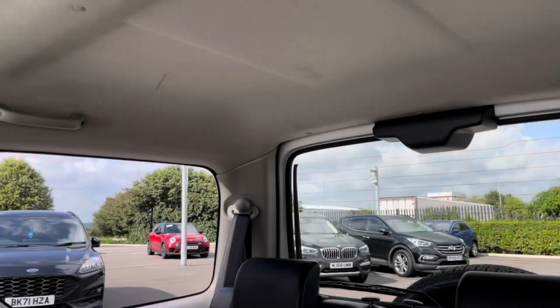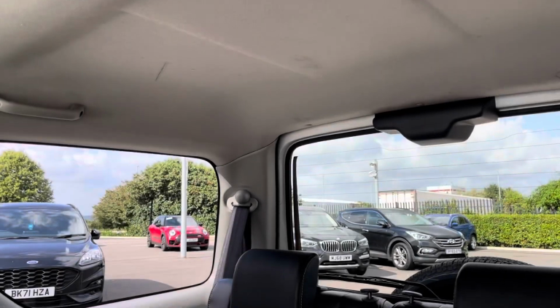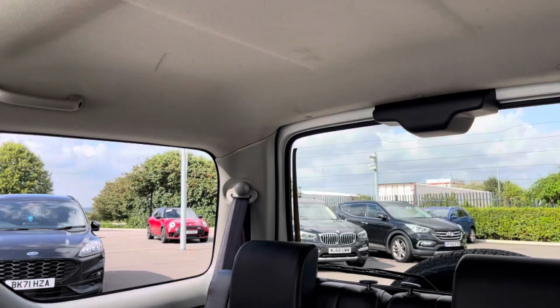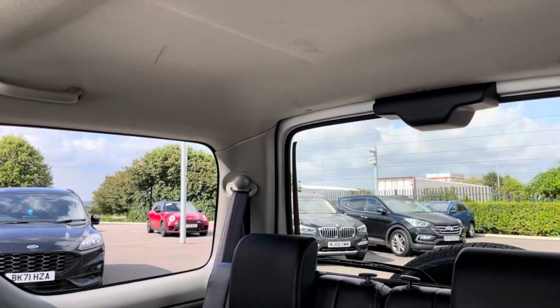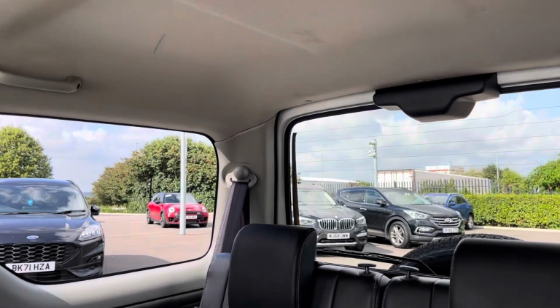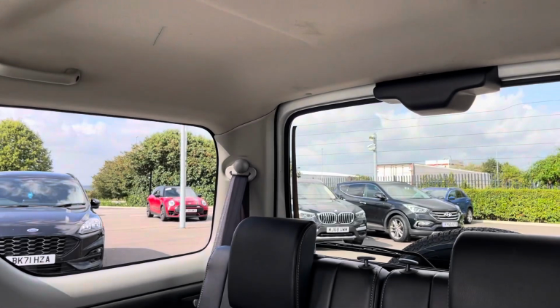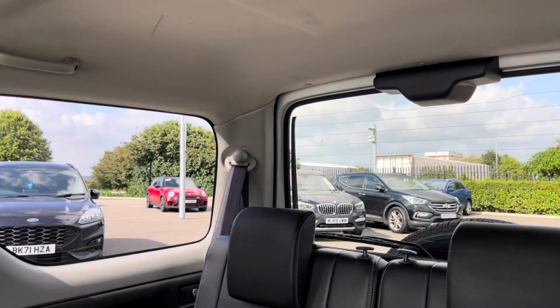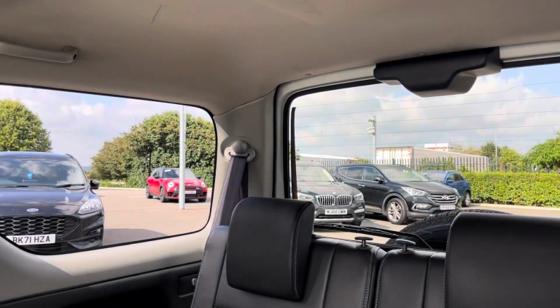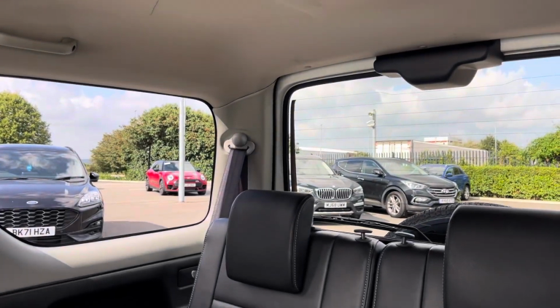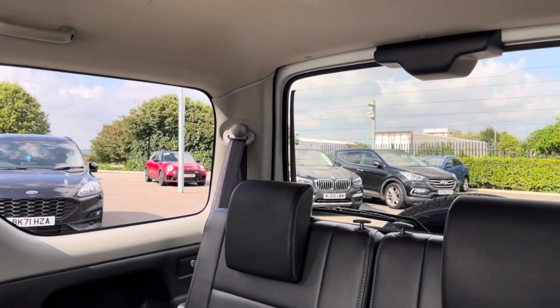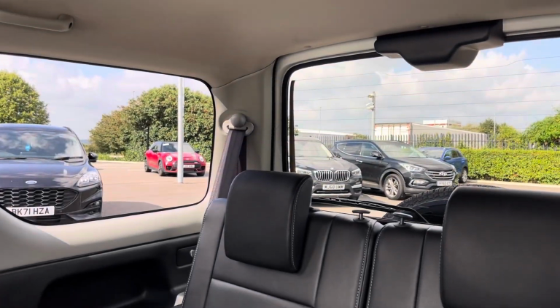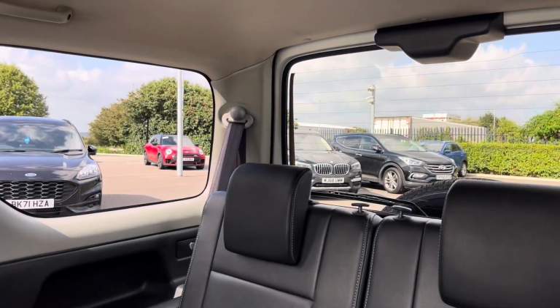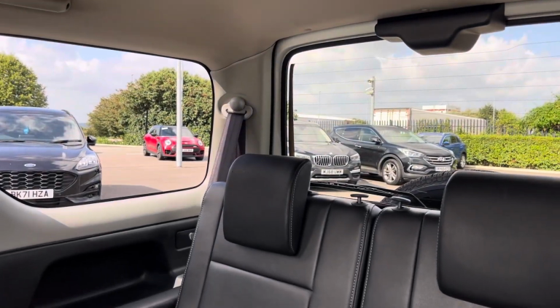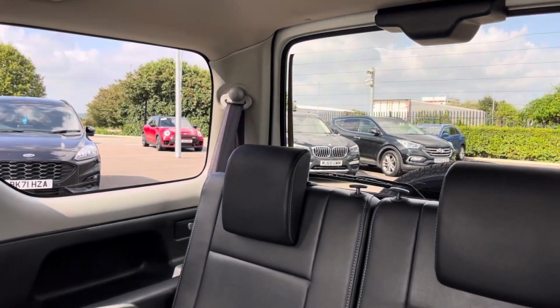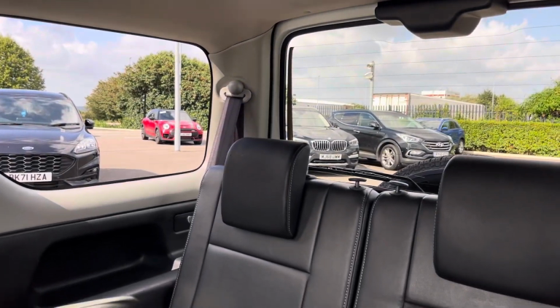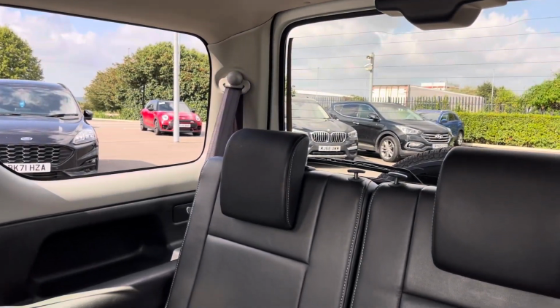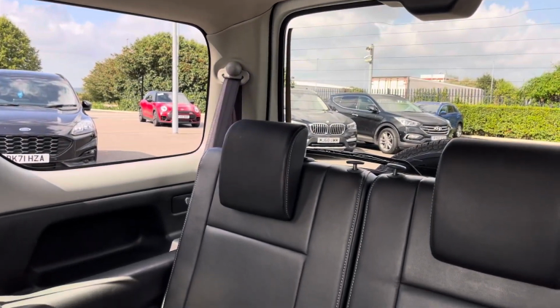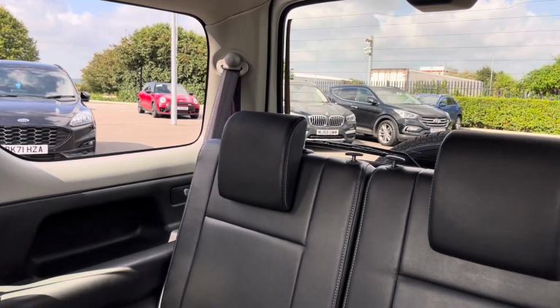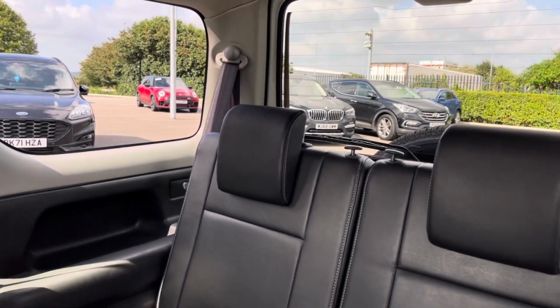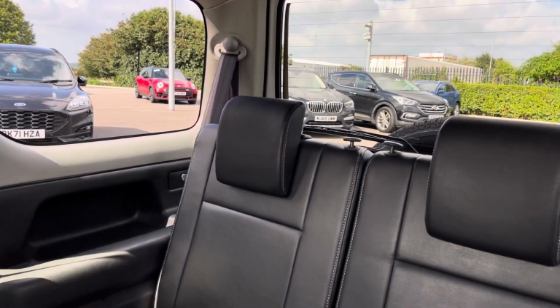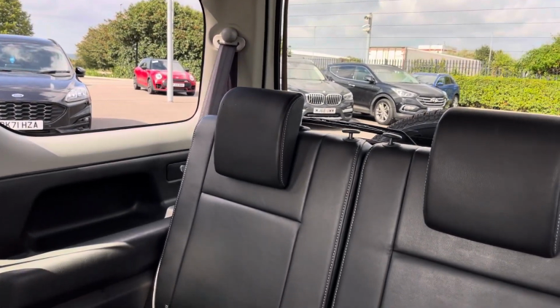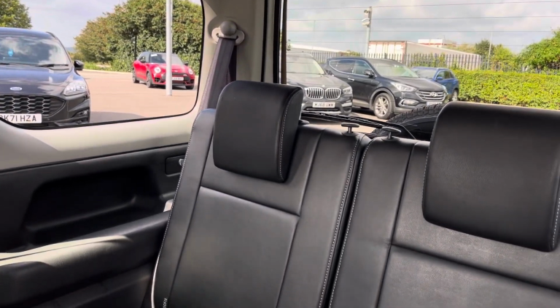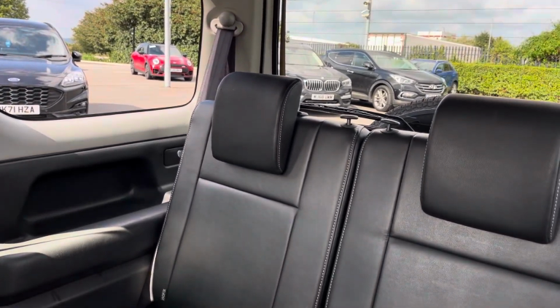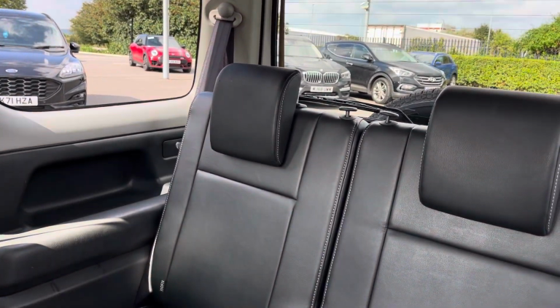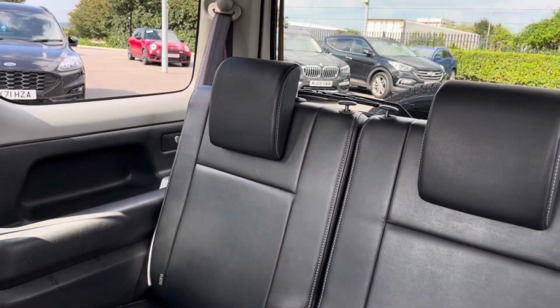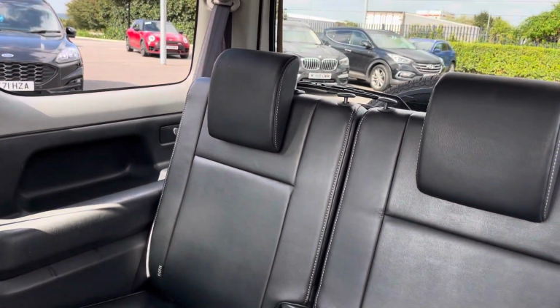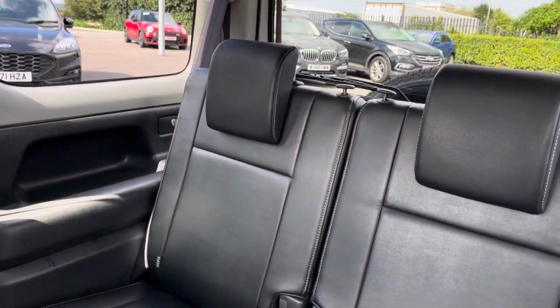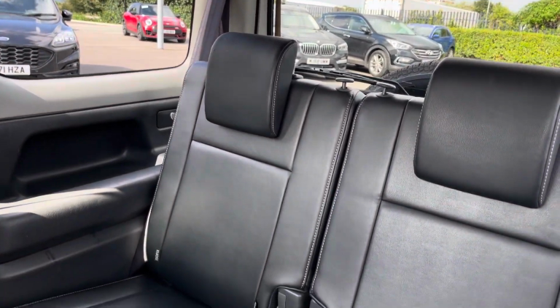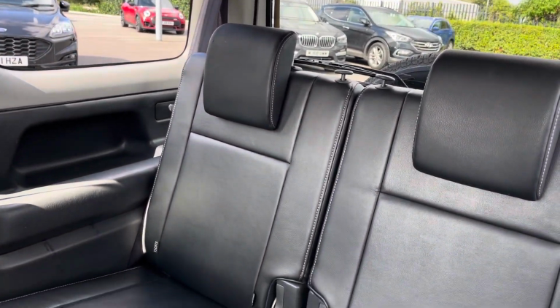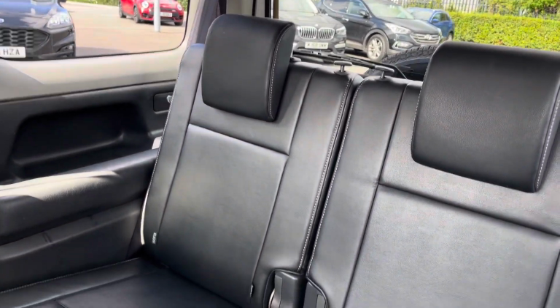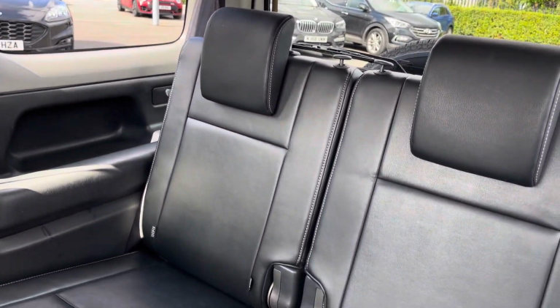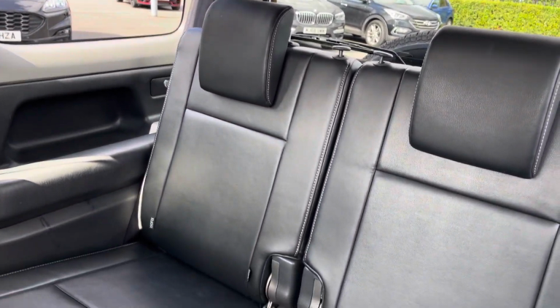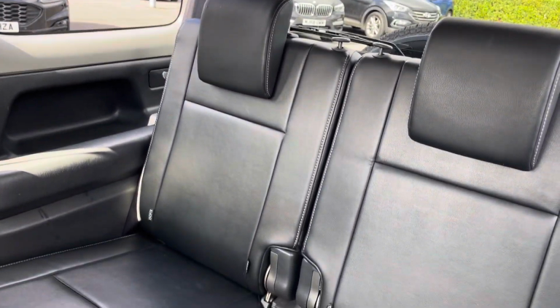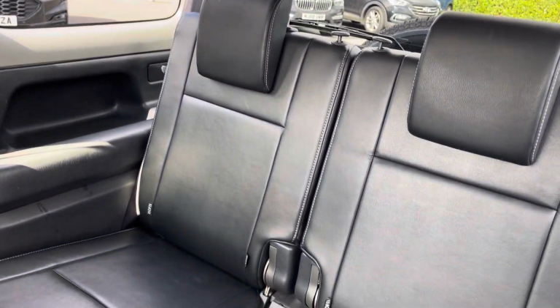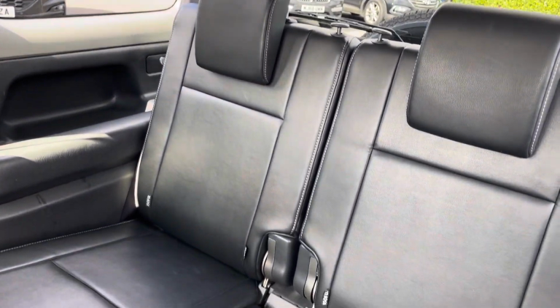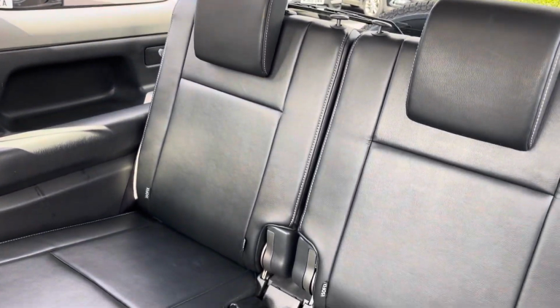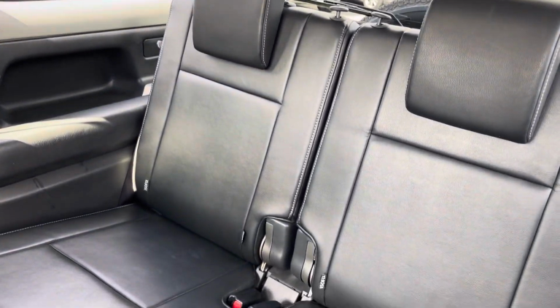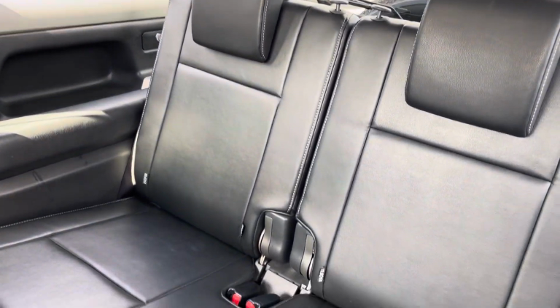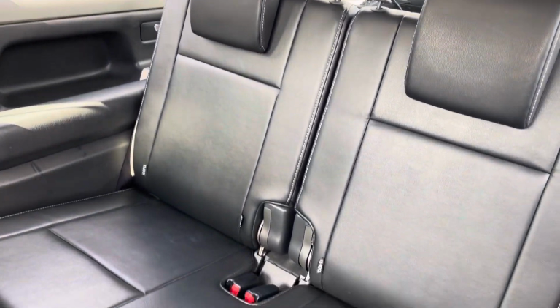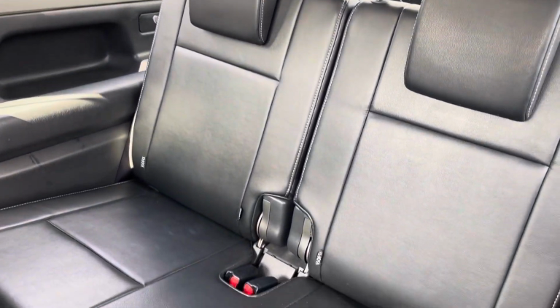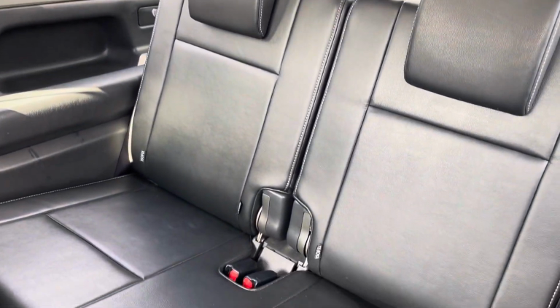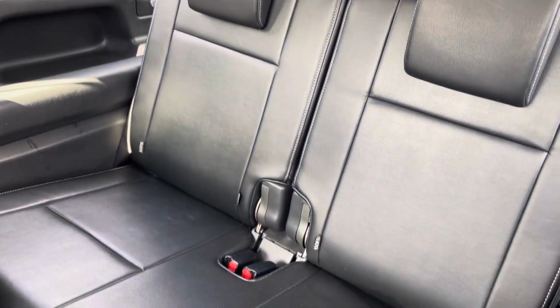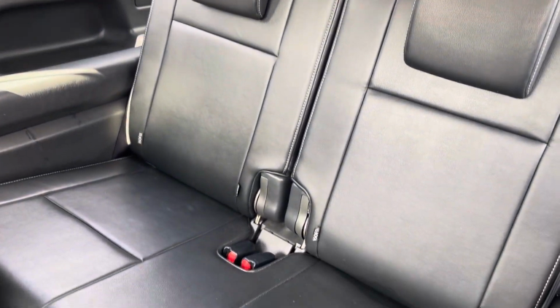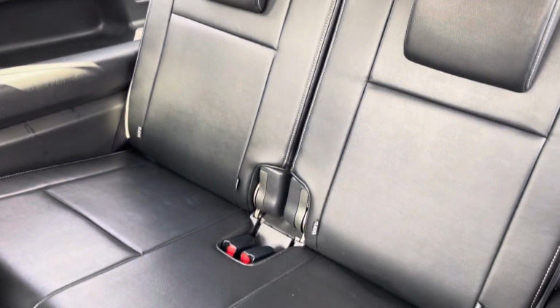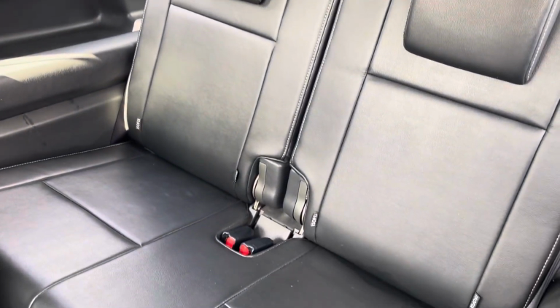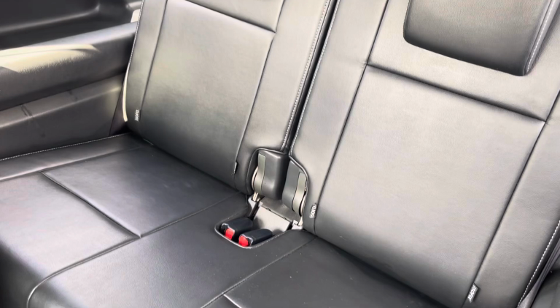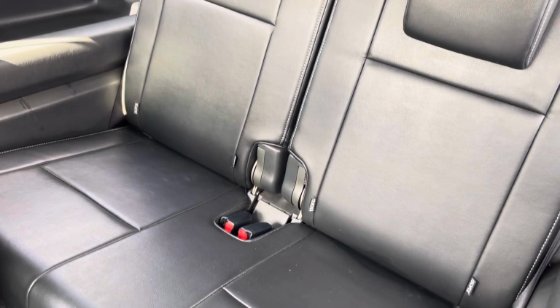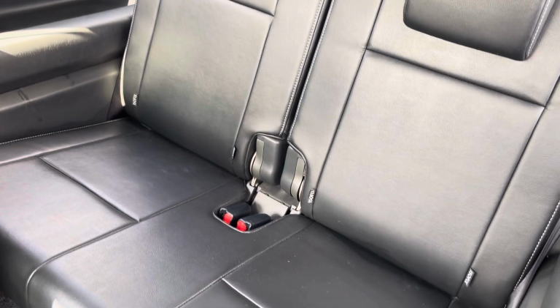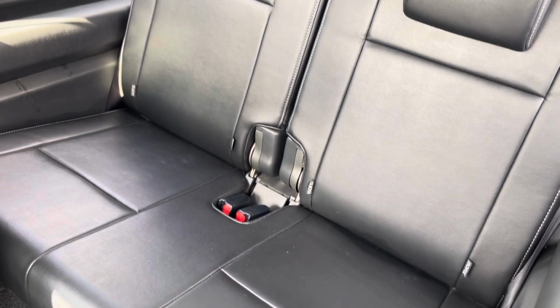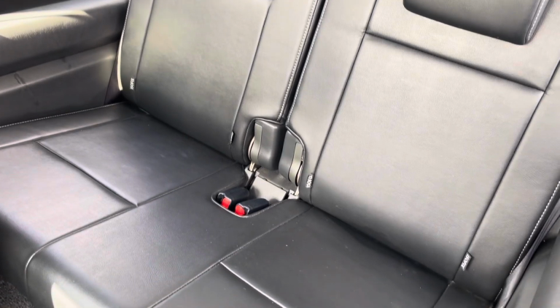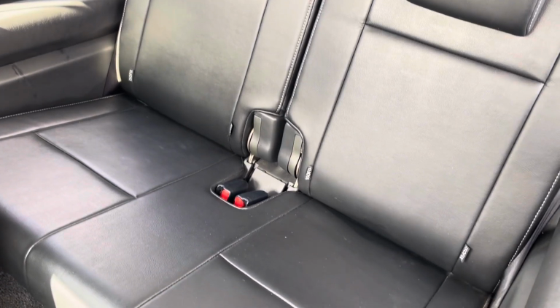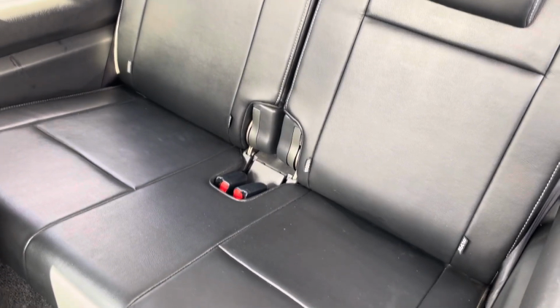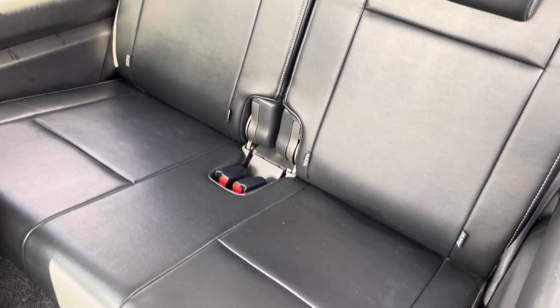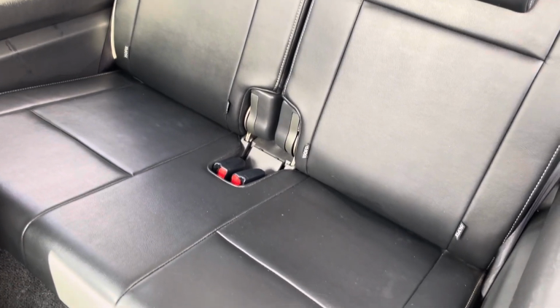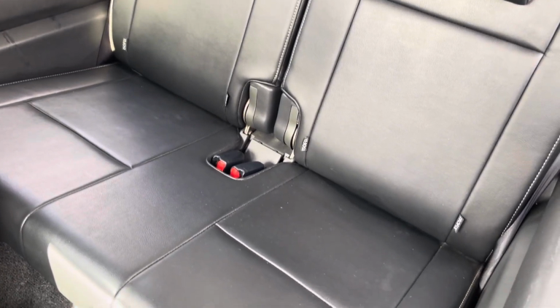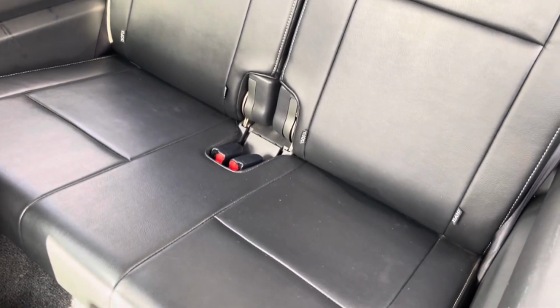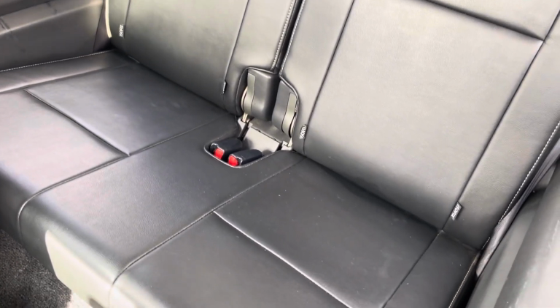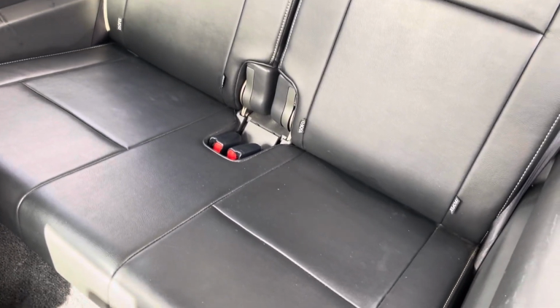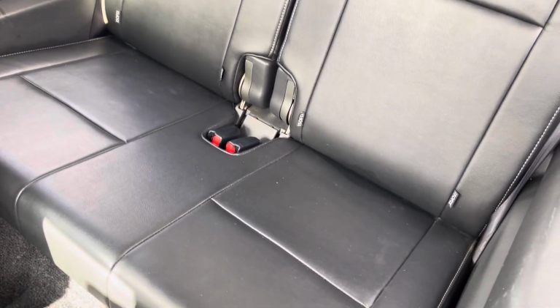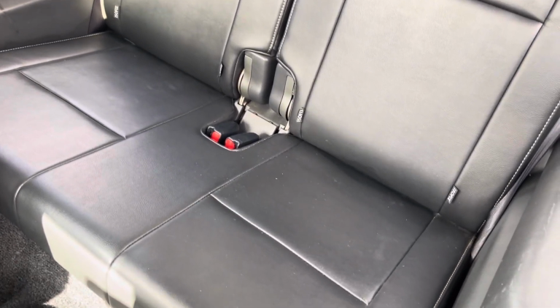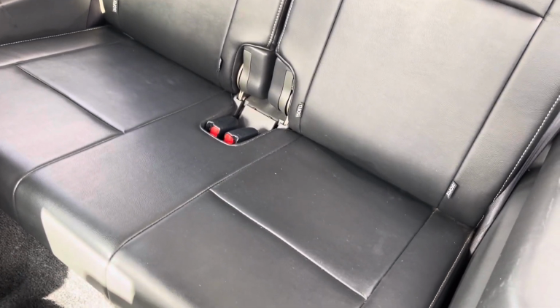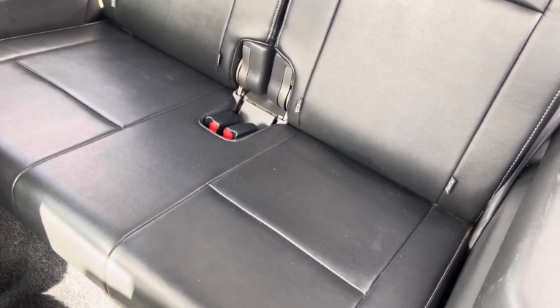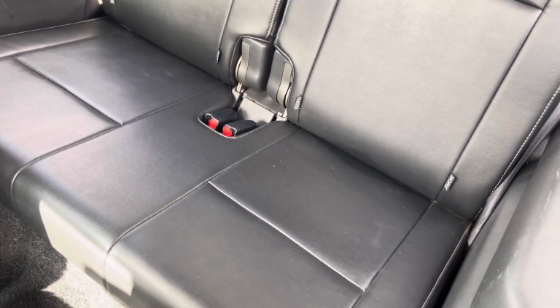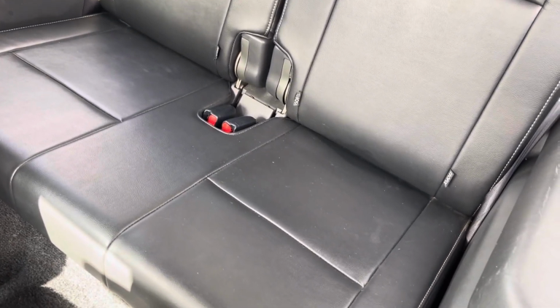Into the rear seats themselves now — they're finished in a full leather upholstery. We have seating for two people here, with both seats including Isofix child seat preparation.